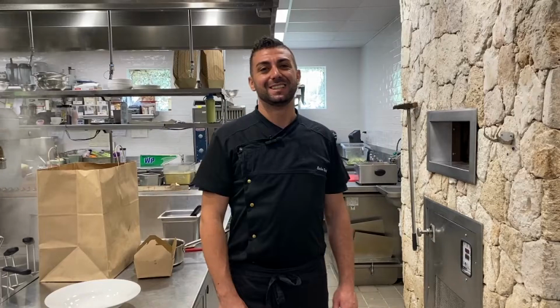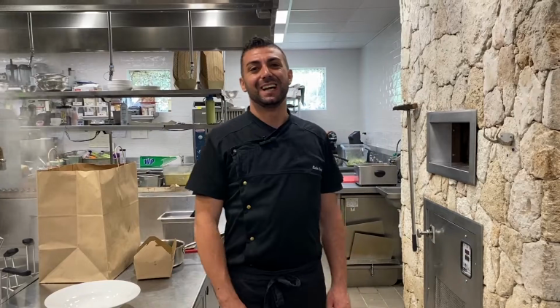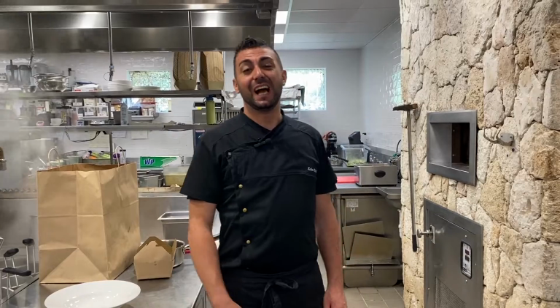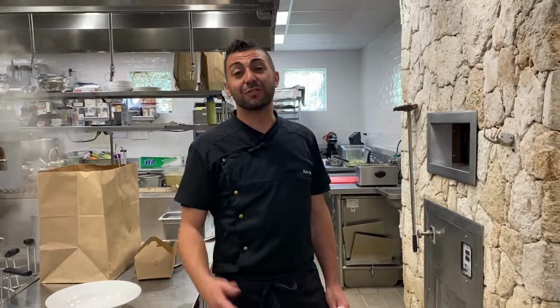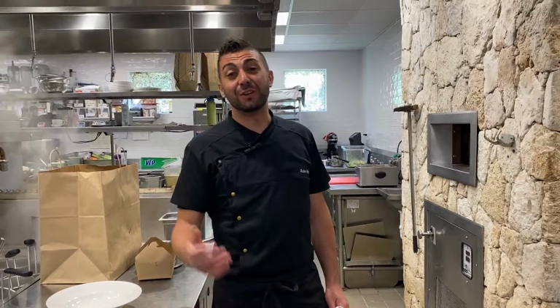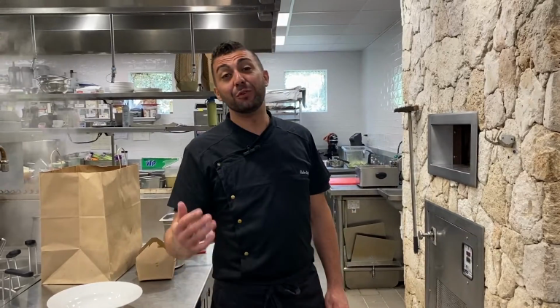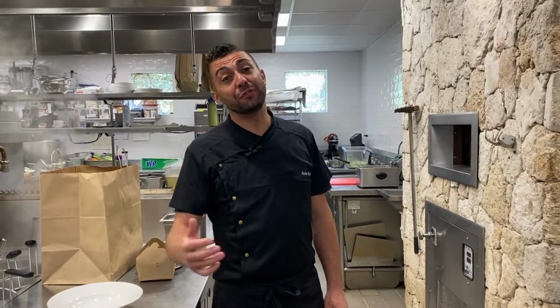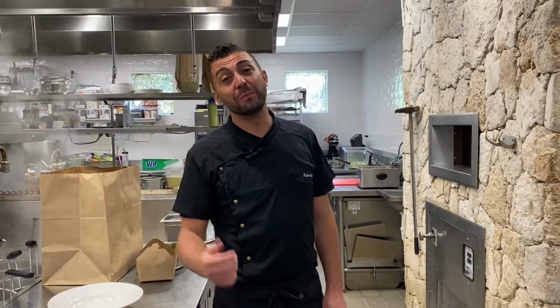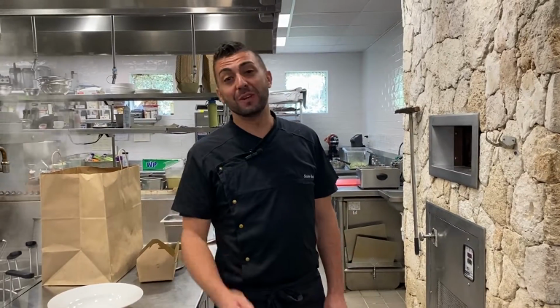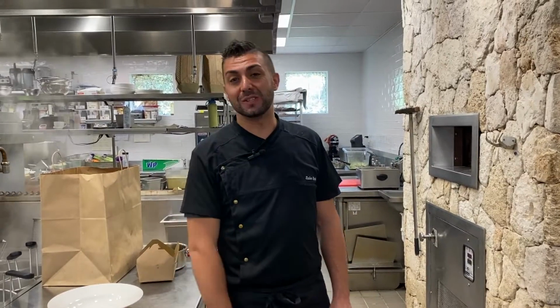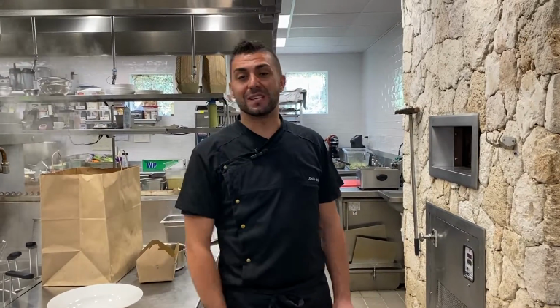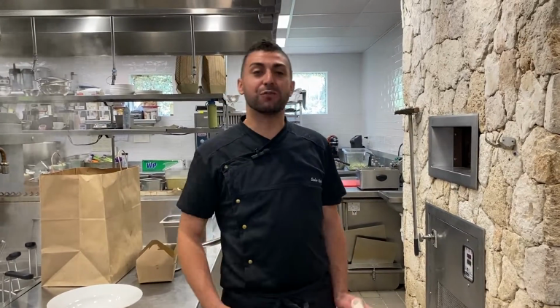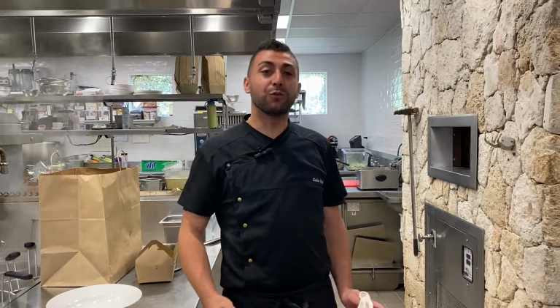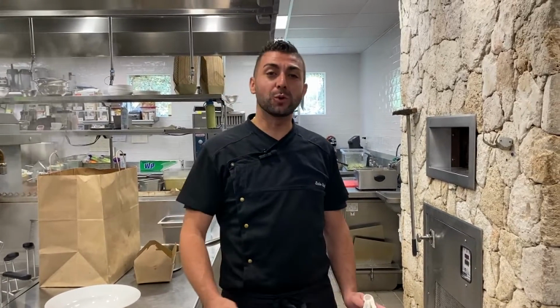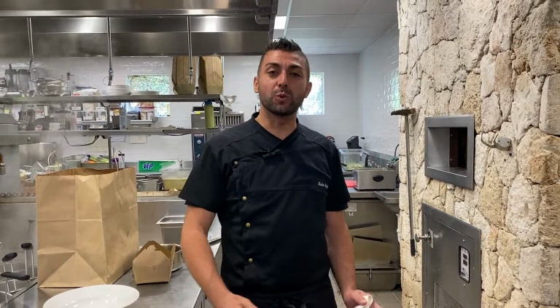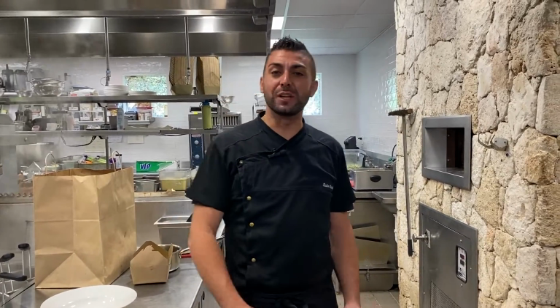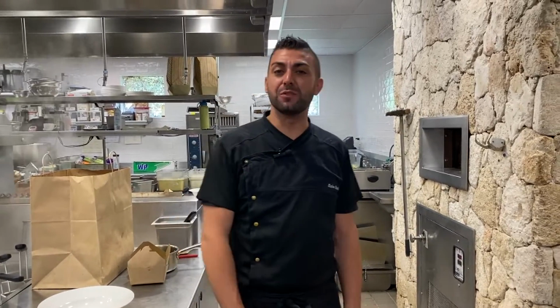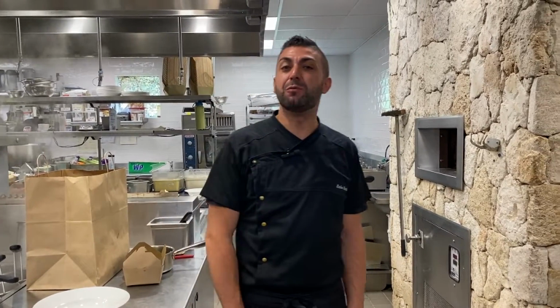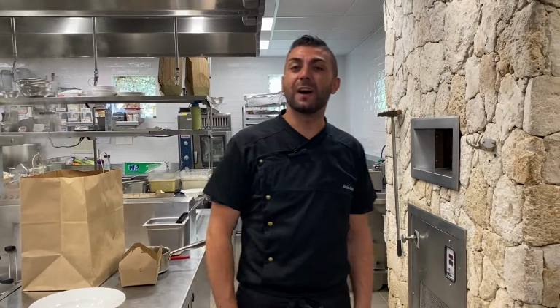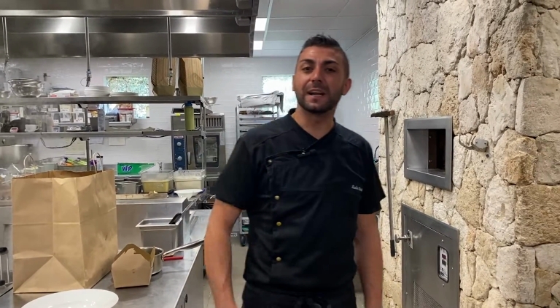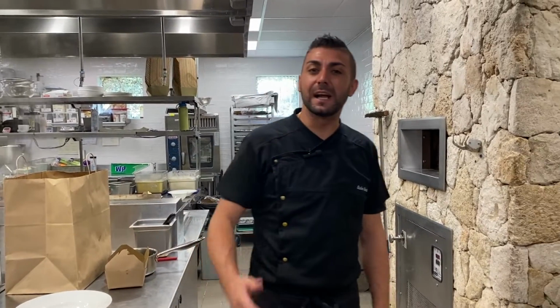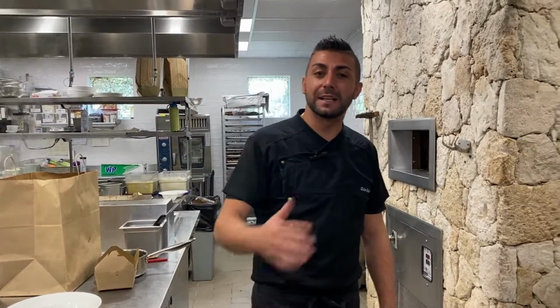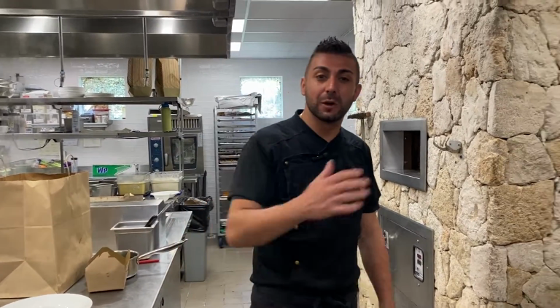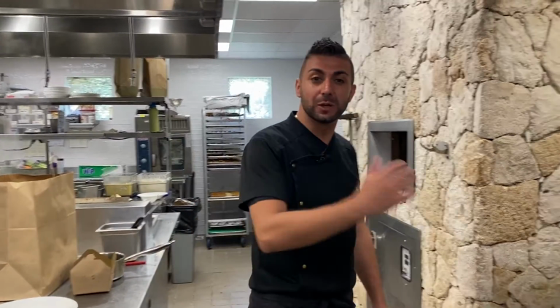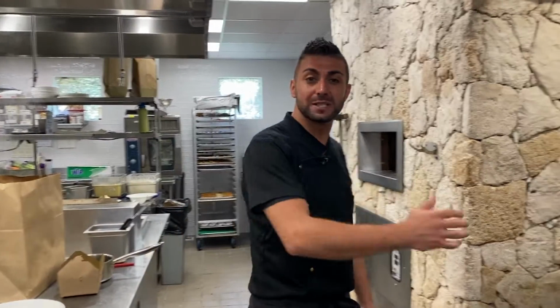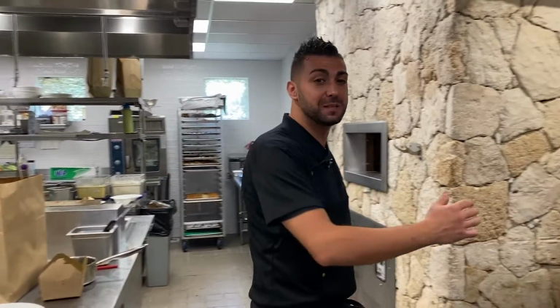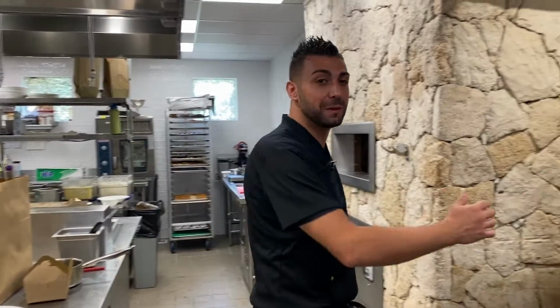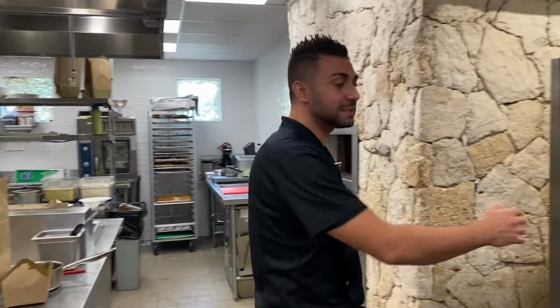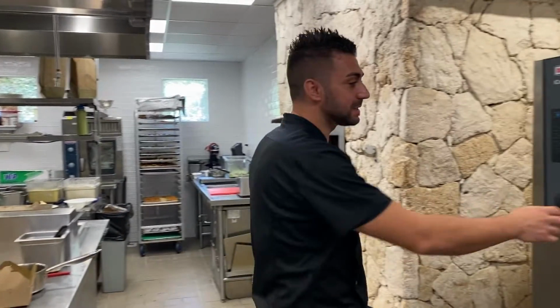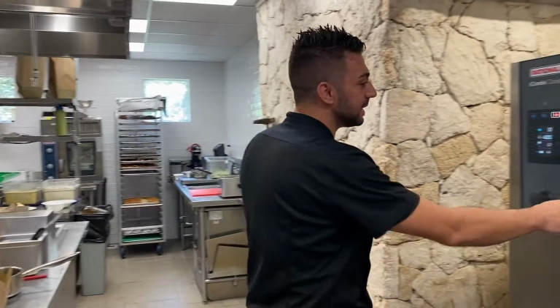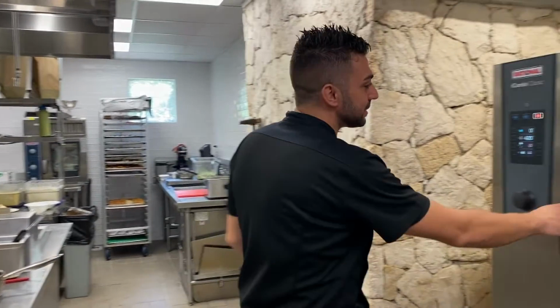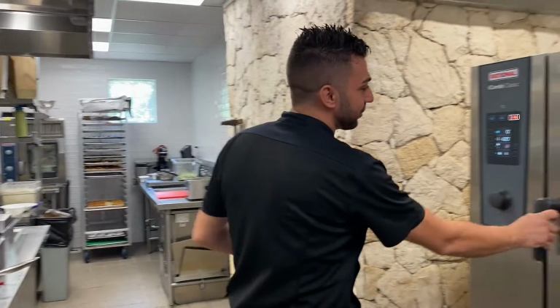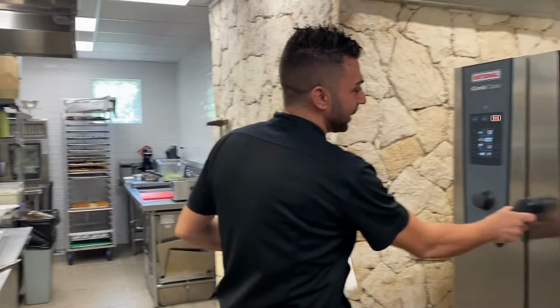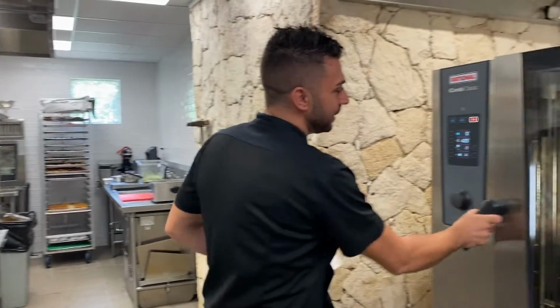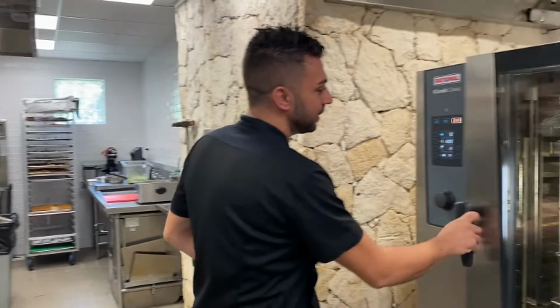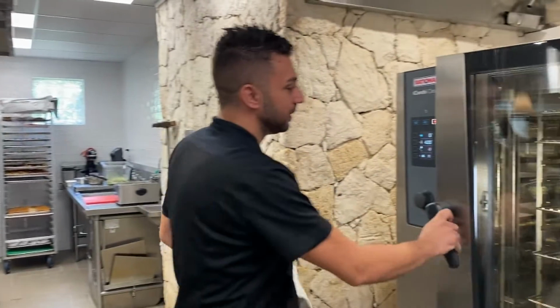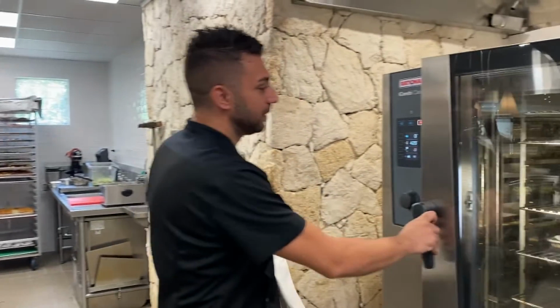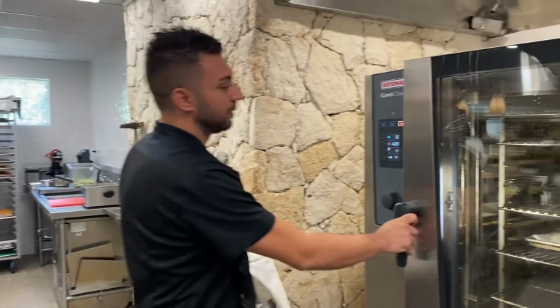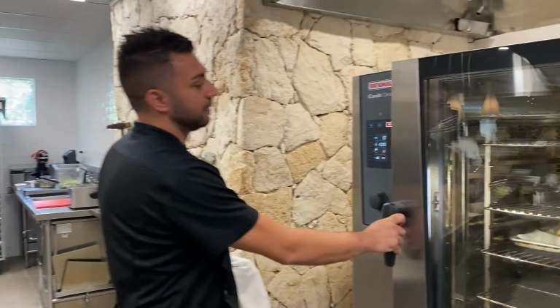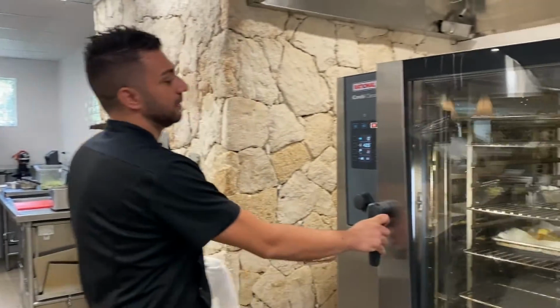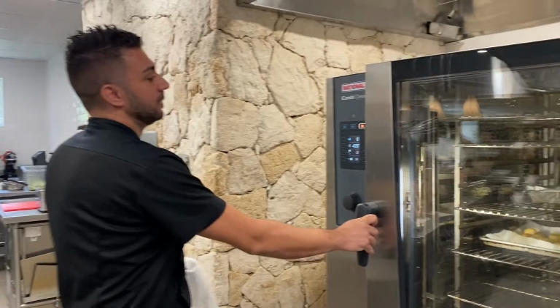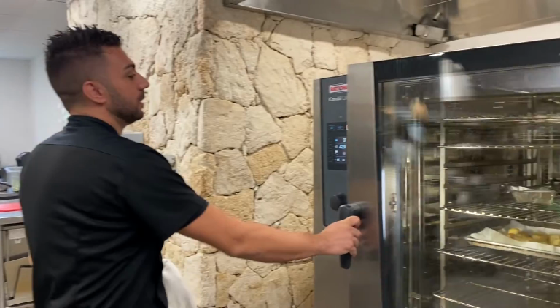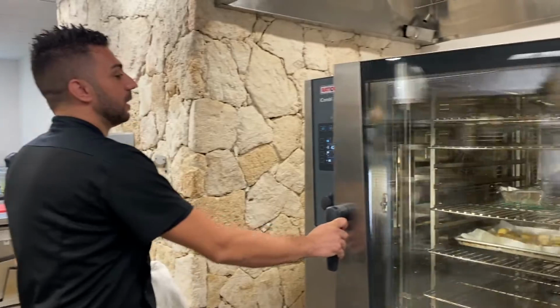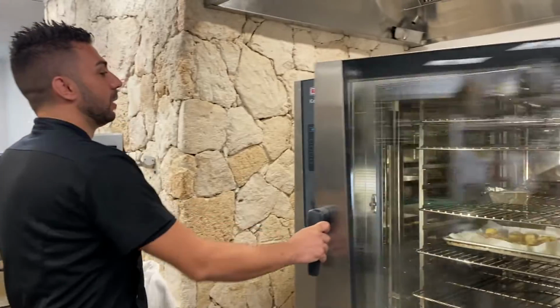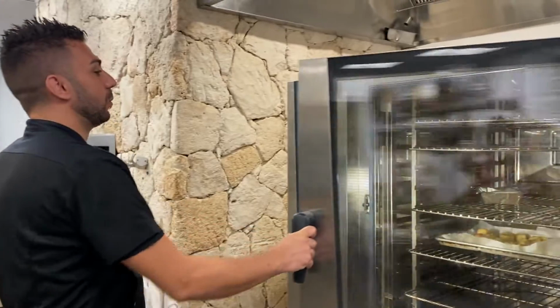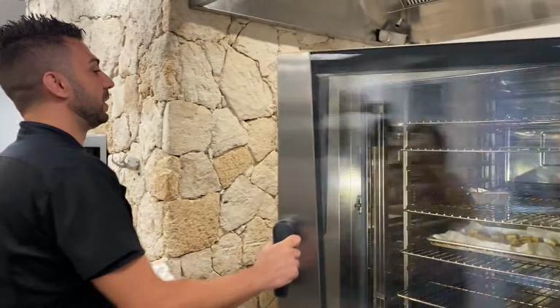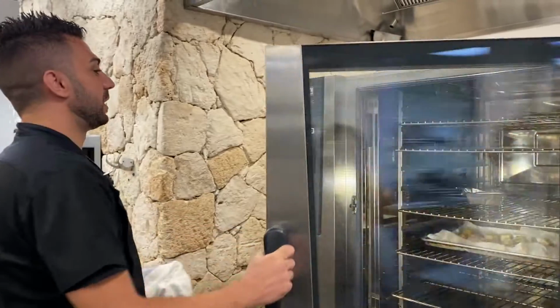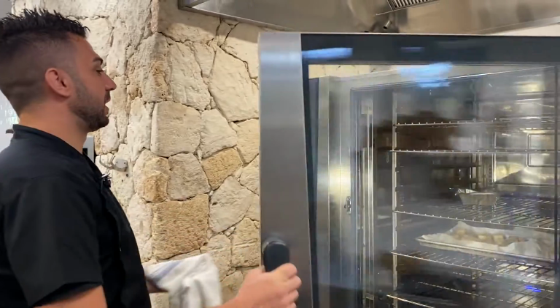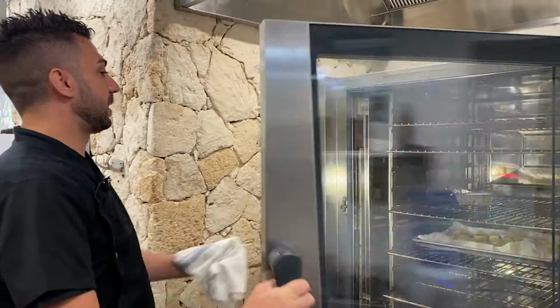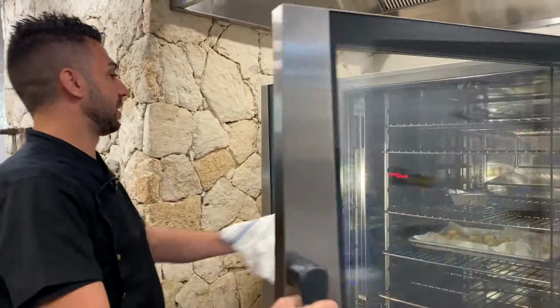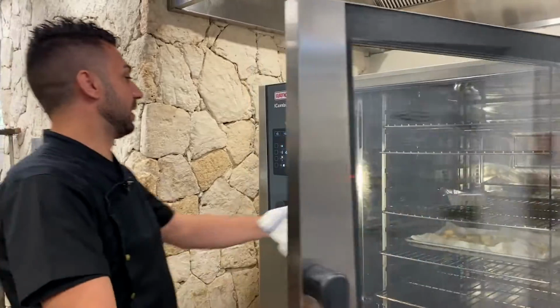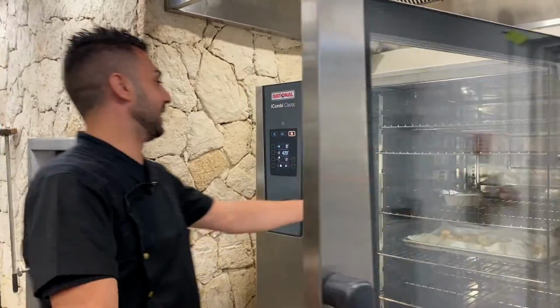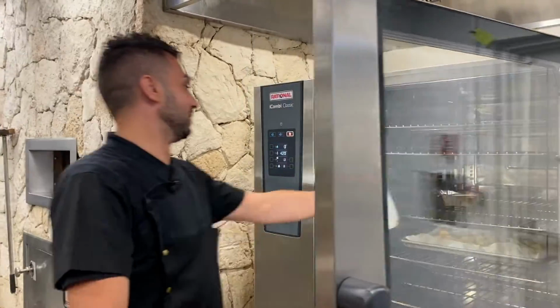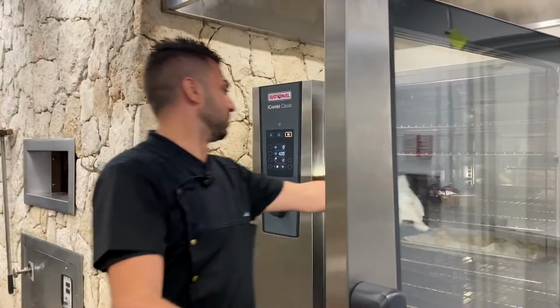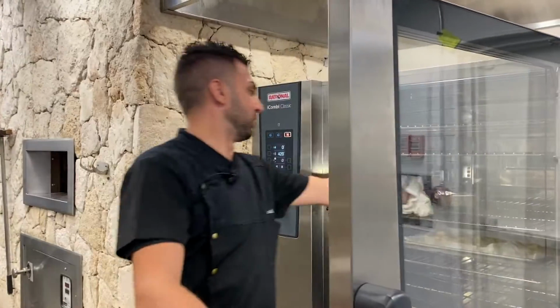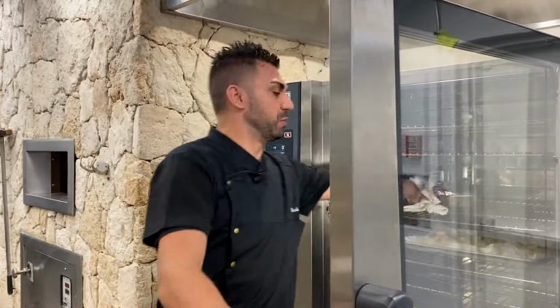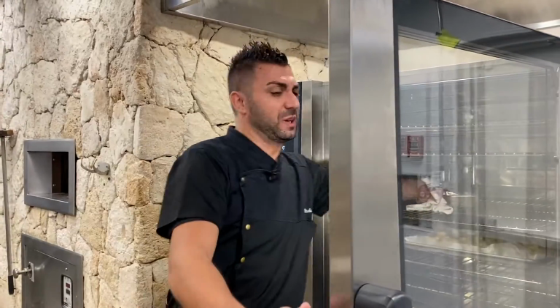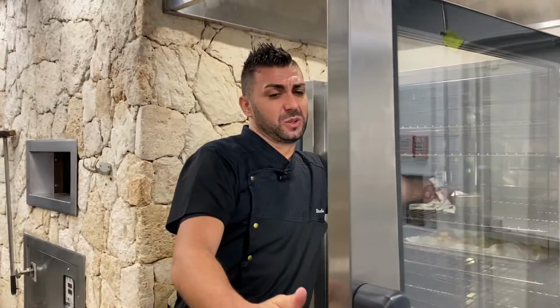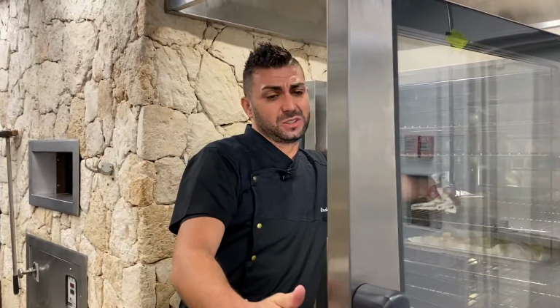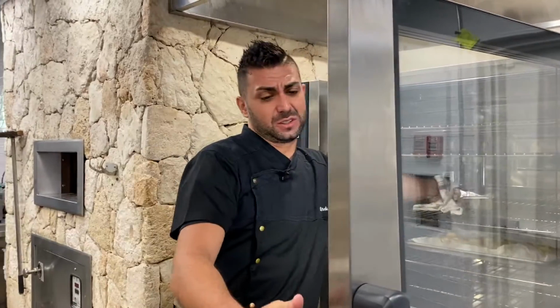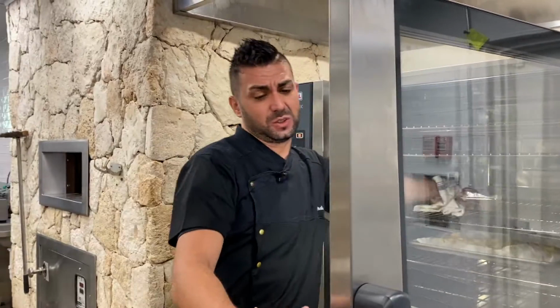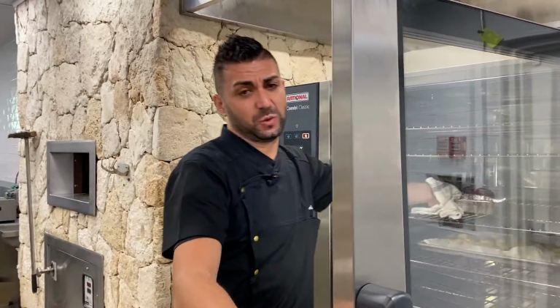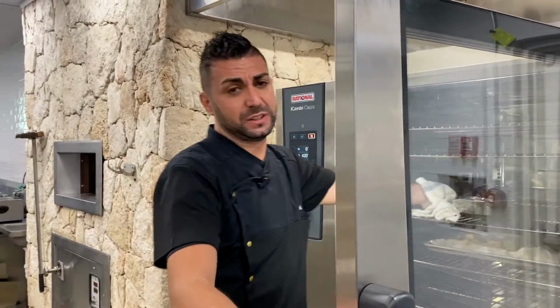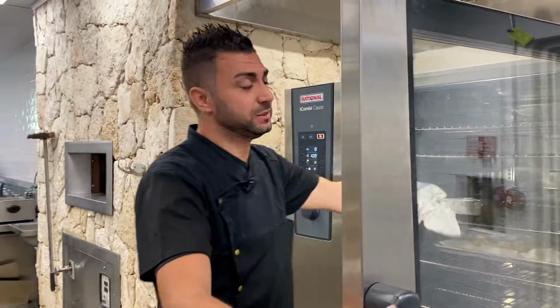After 15 minutes at 420 Fahrenheit, our Seabass is ready. We take it out from our oven.